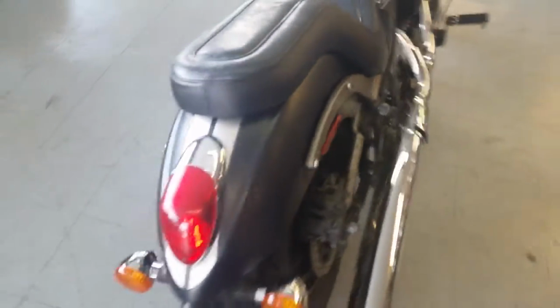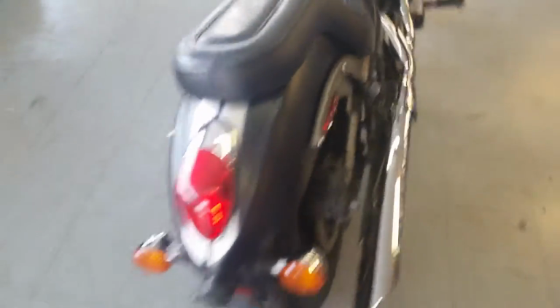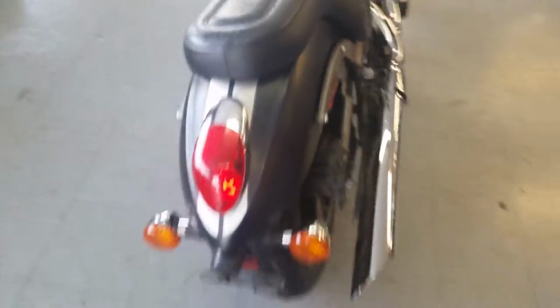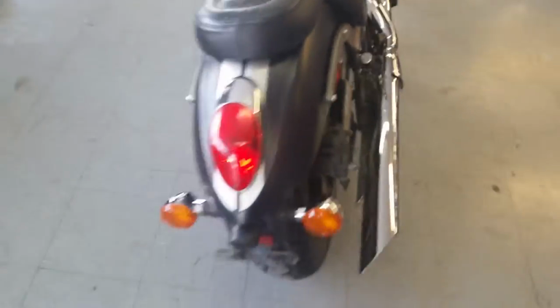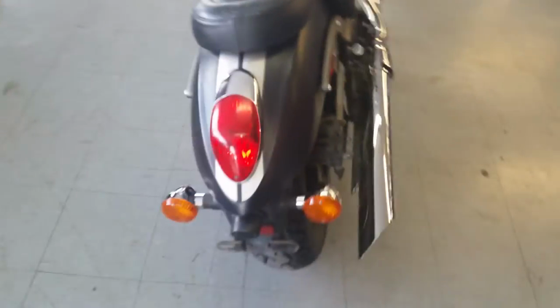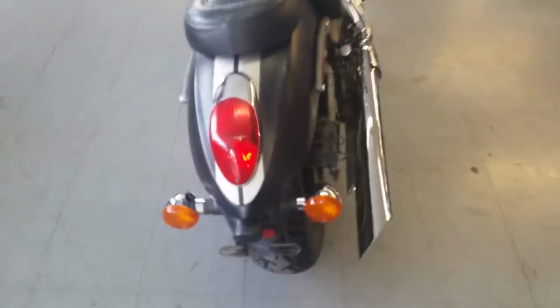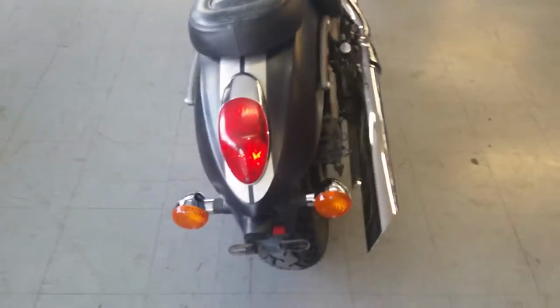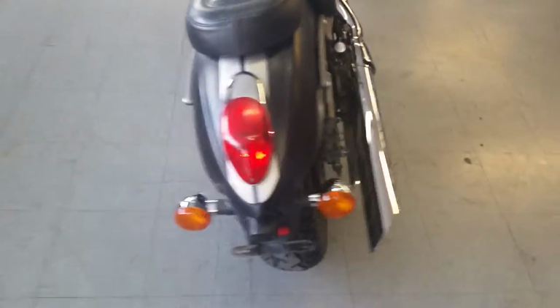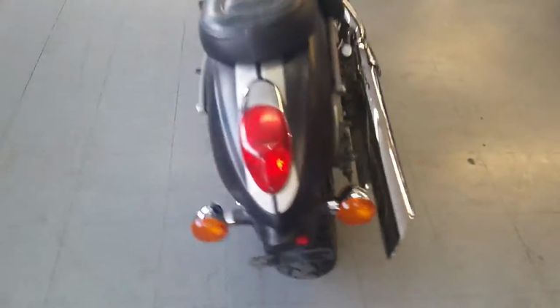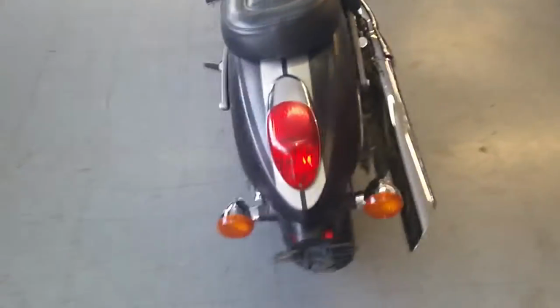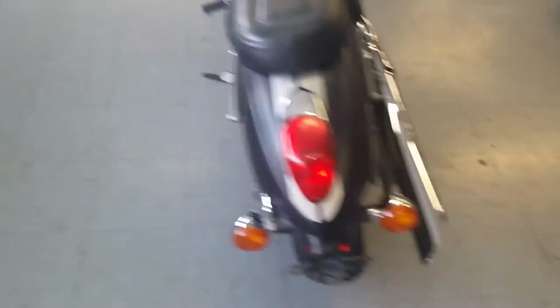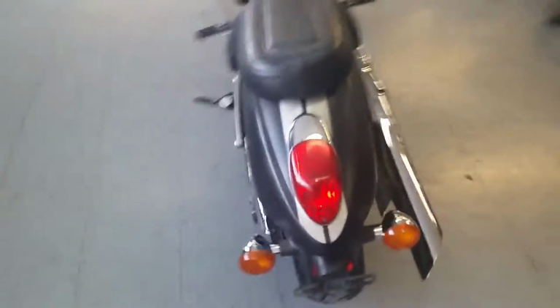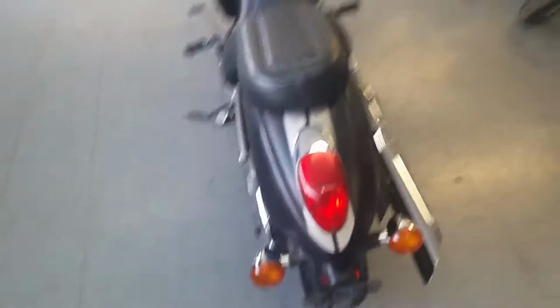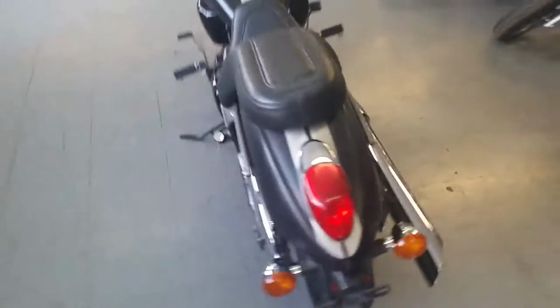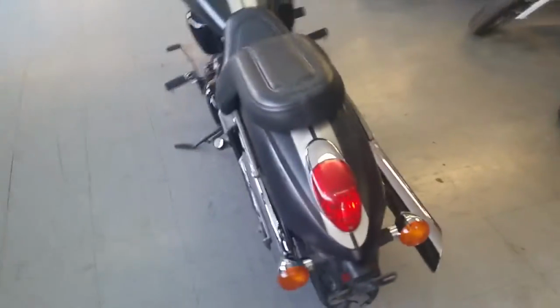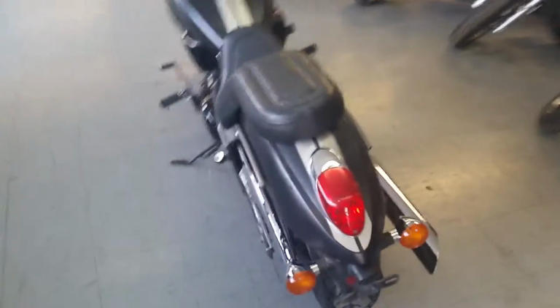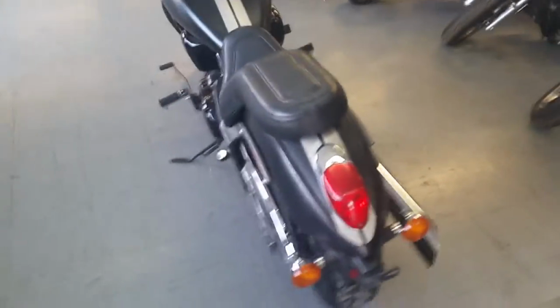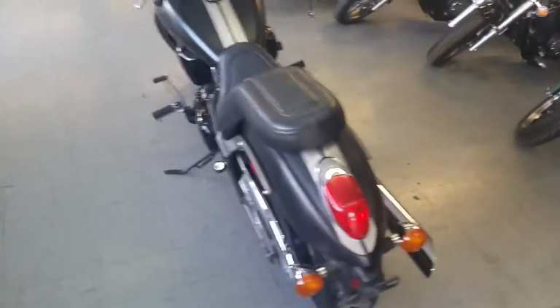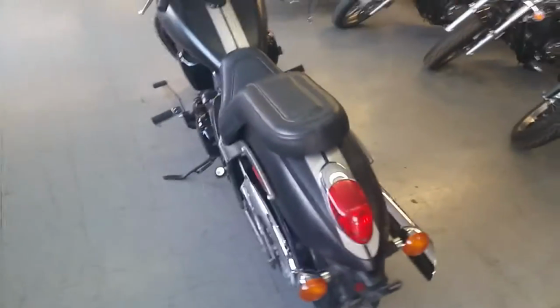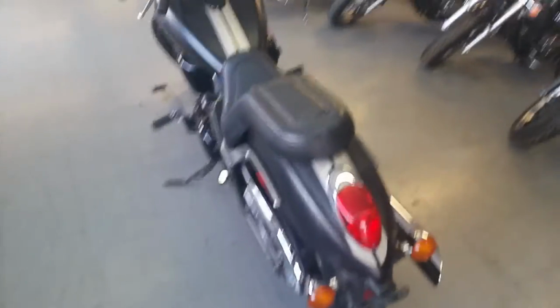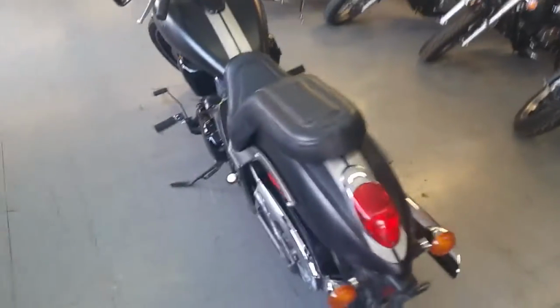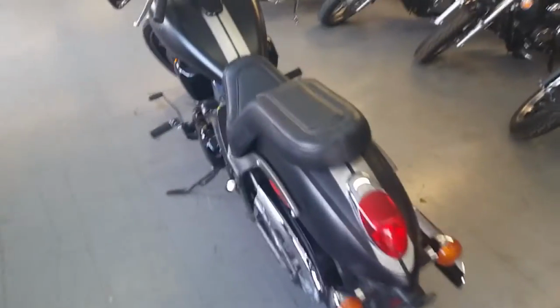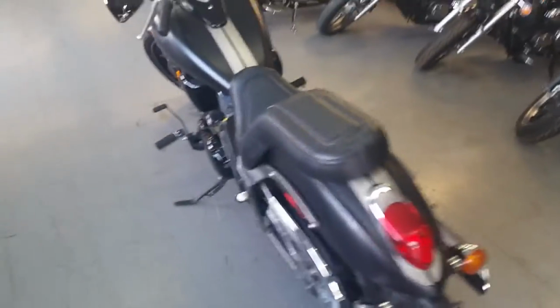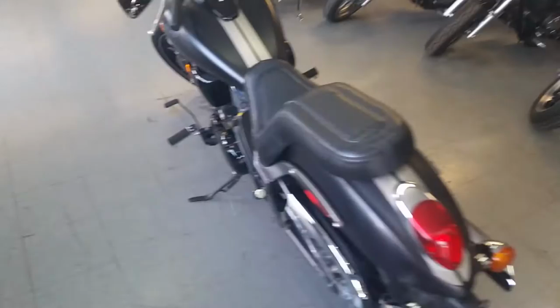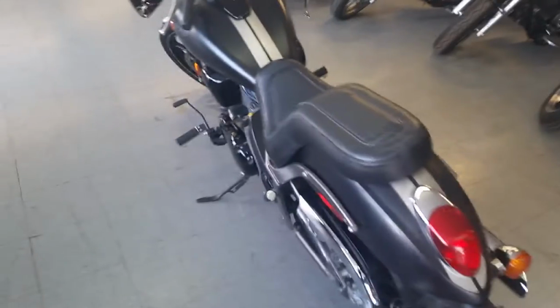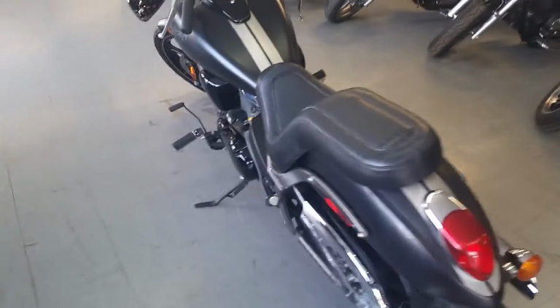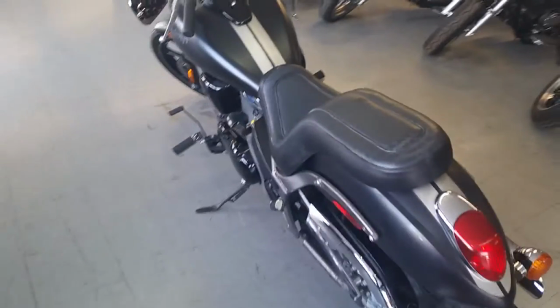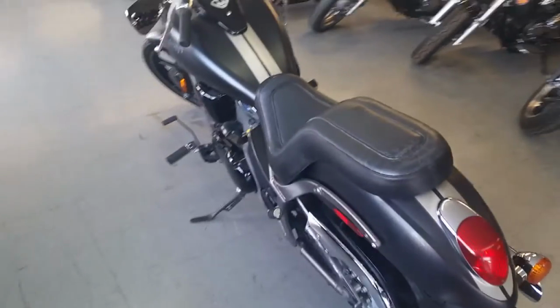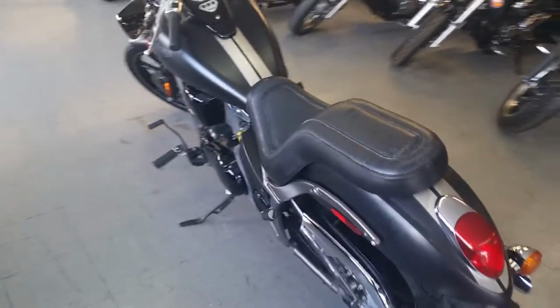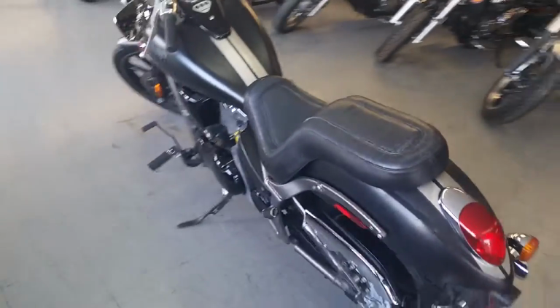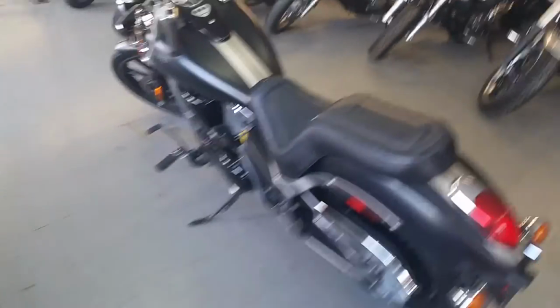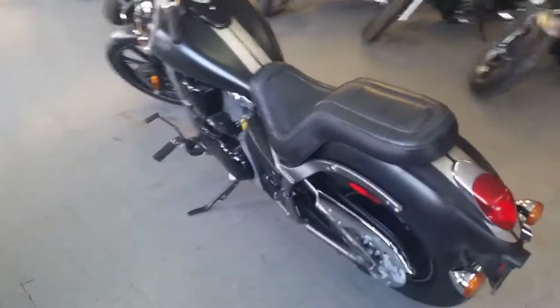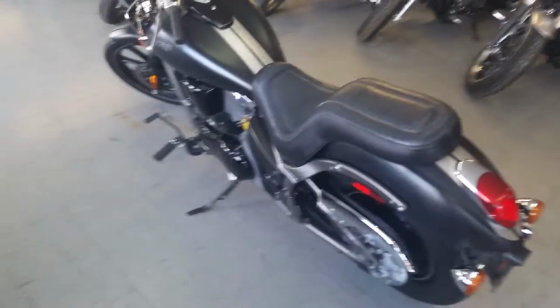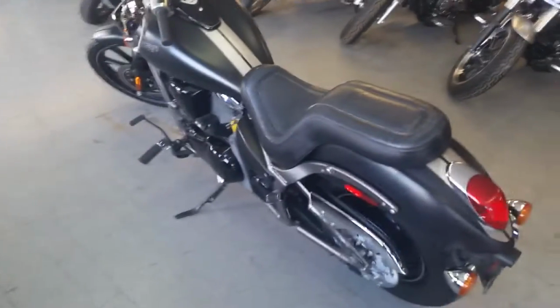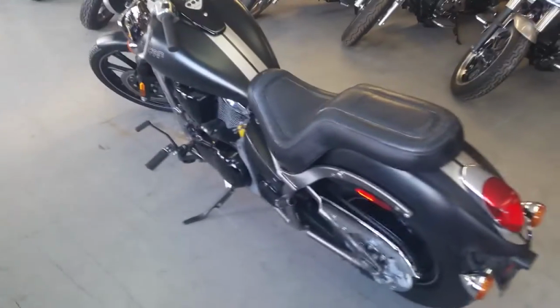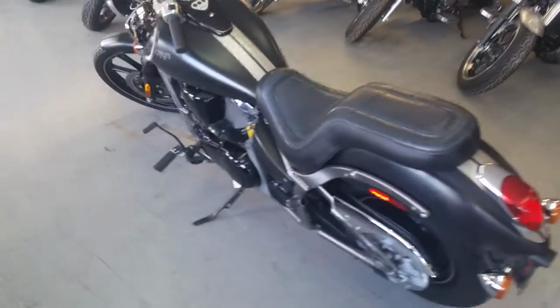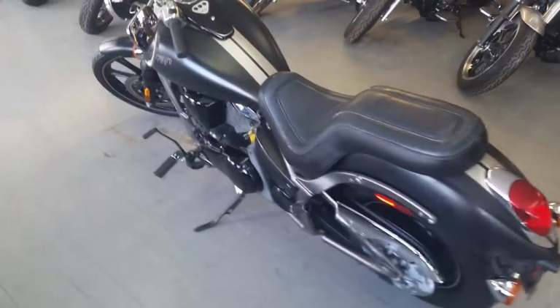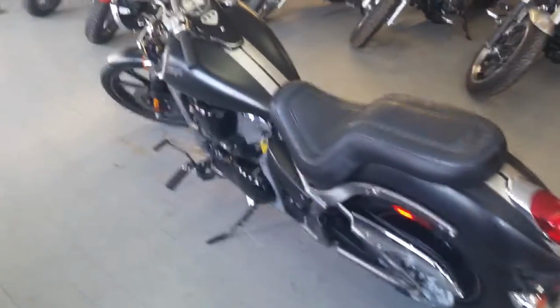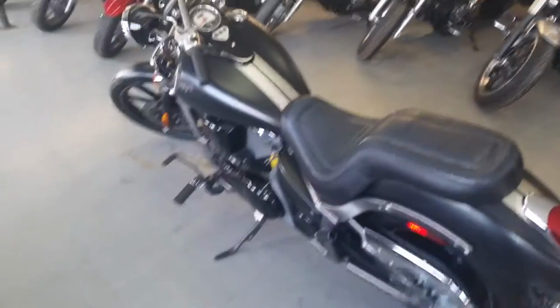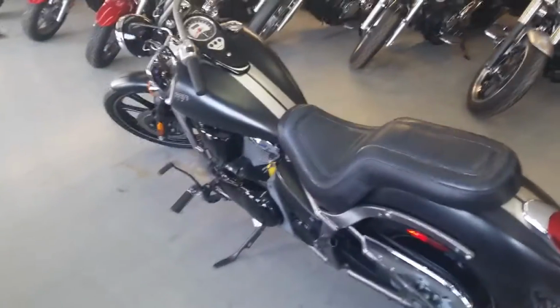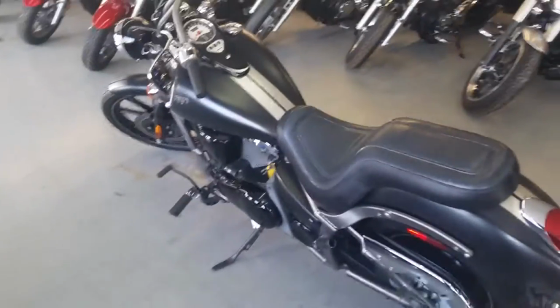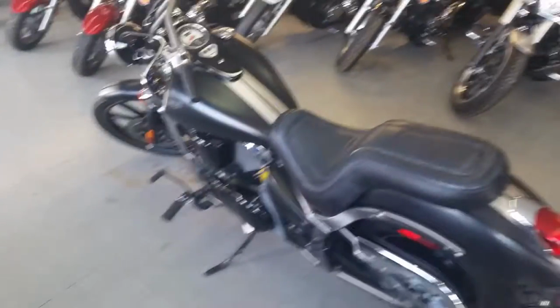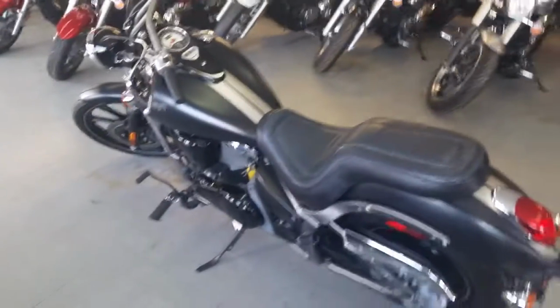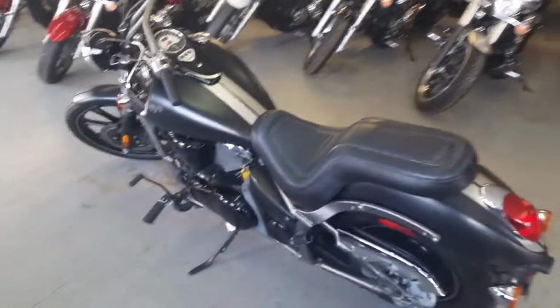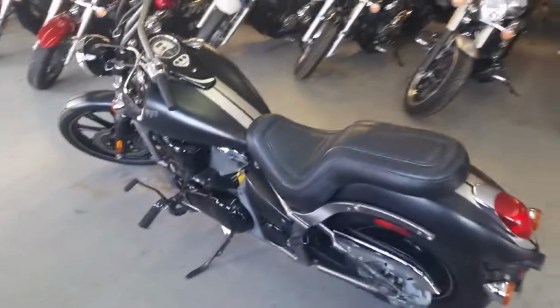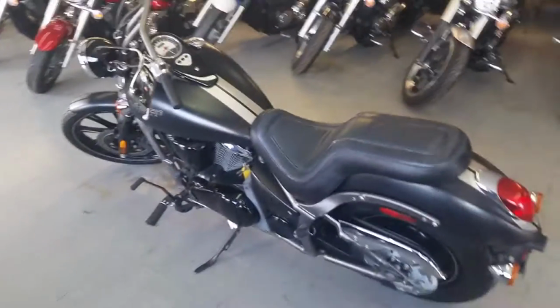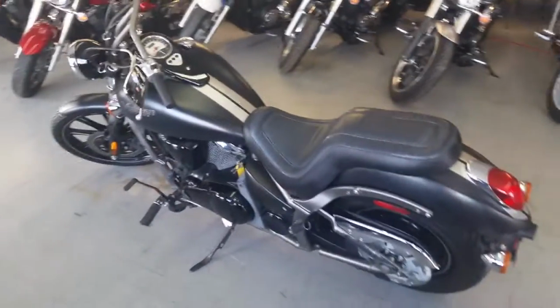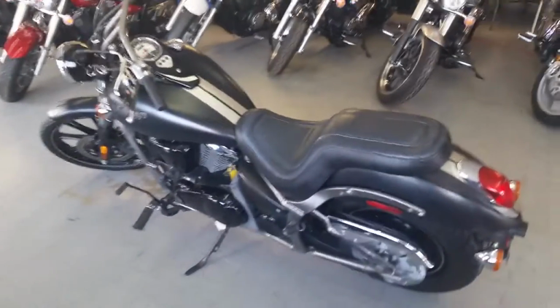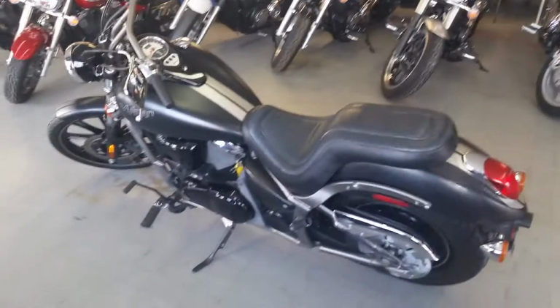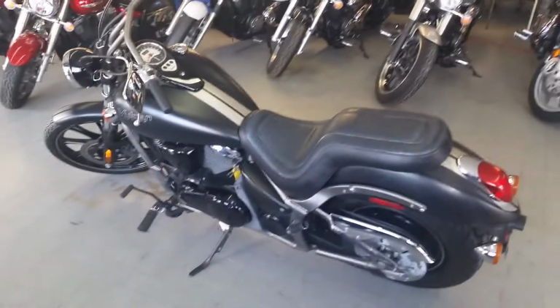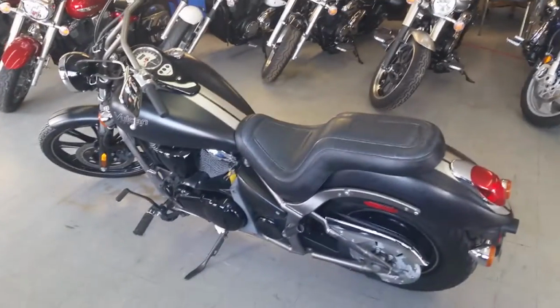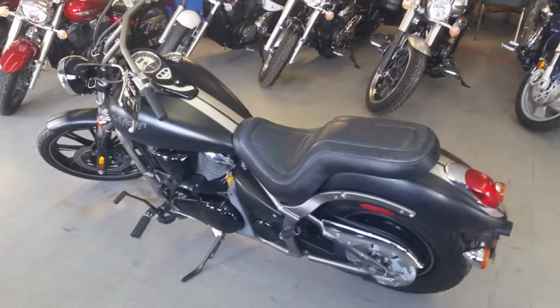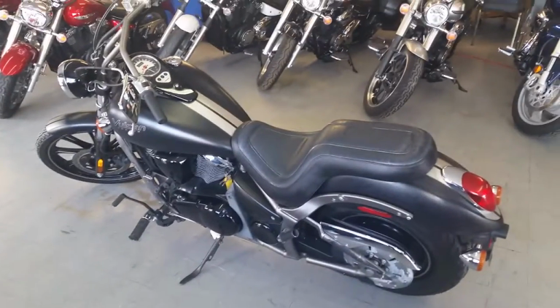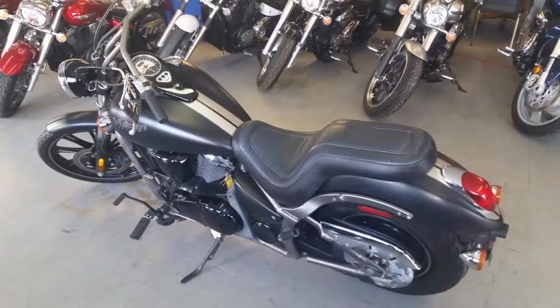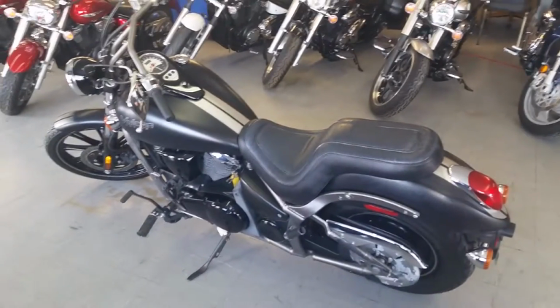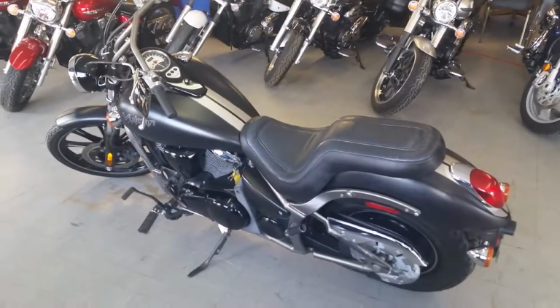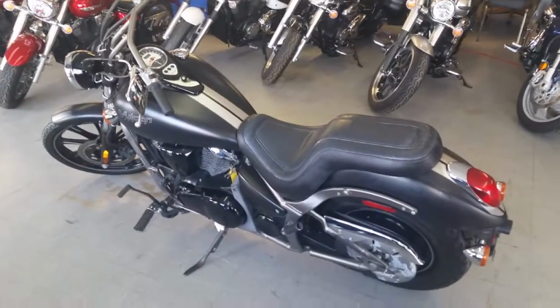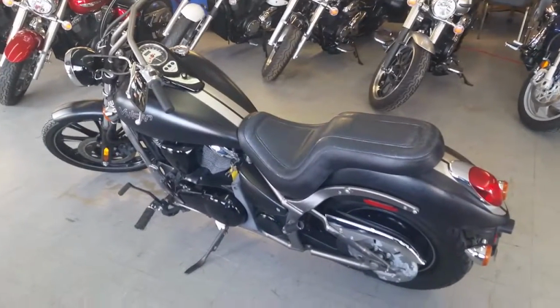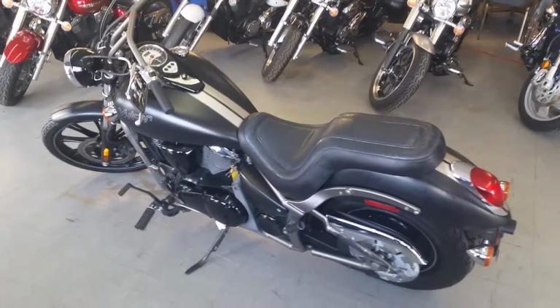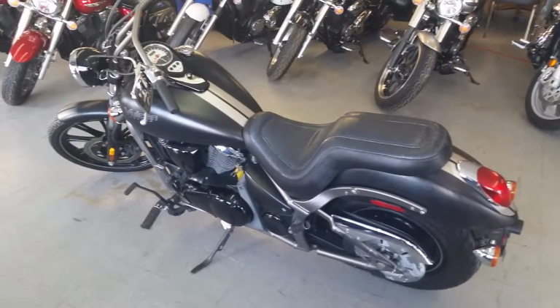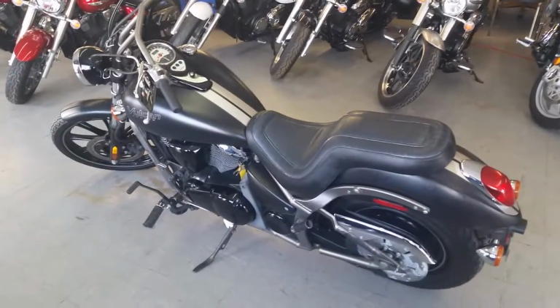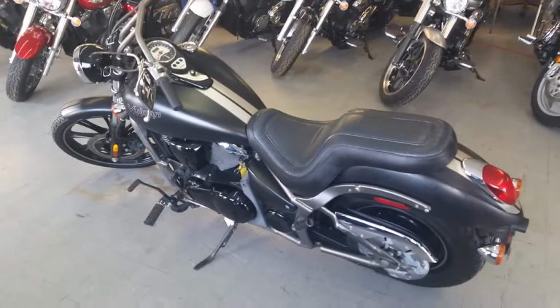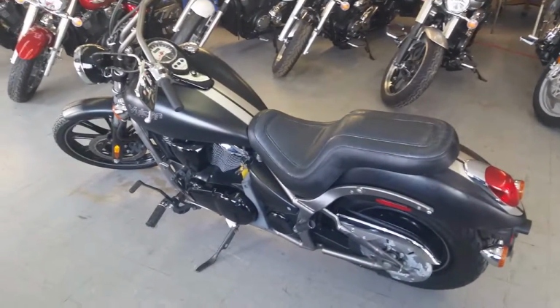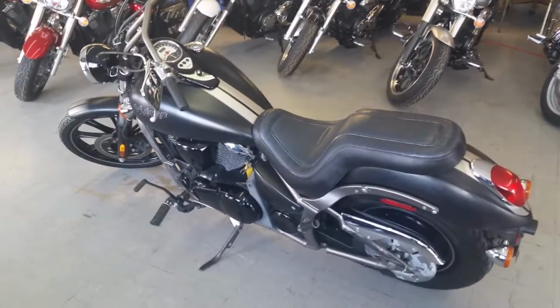At Approval Powersports, we've got over 400 used bikes in our showroom for sale. Give us a call today. Visit our website, ApprovalPowersports.com.